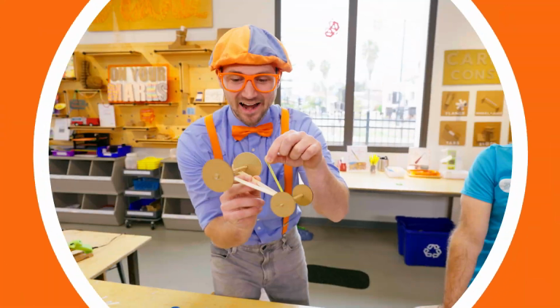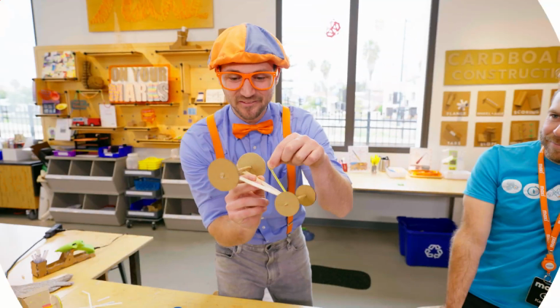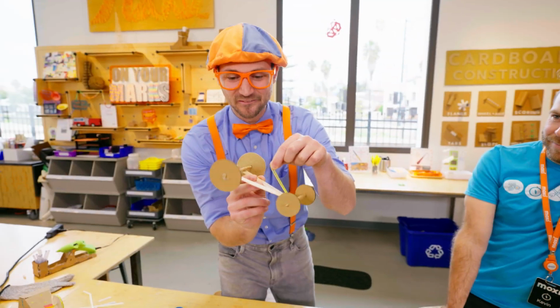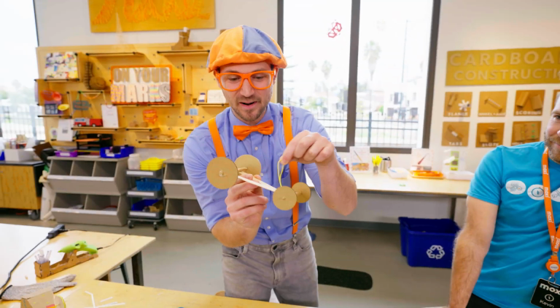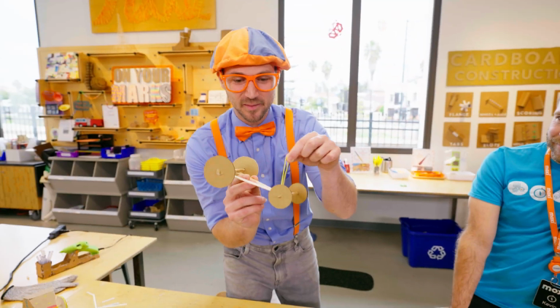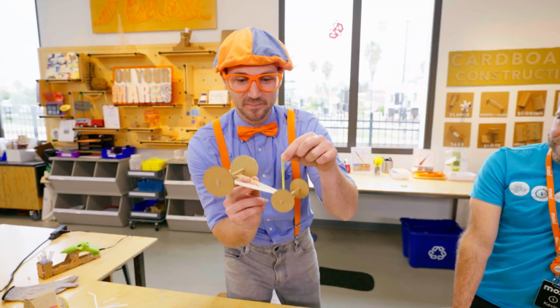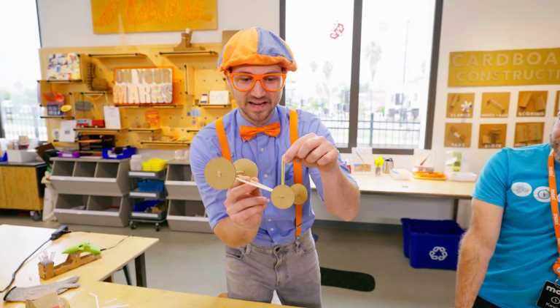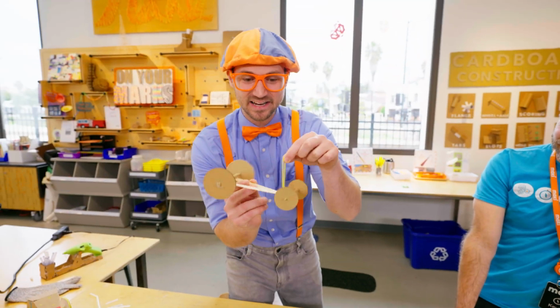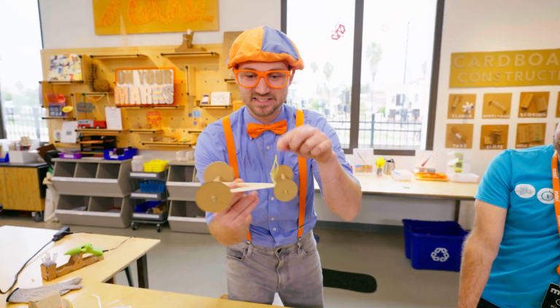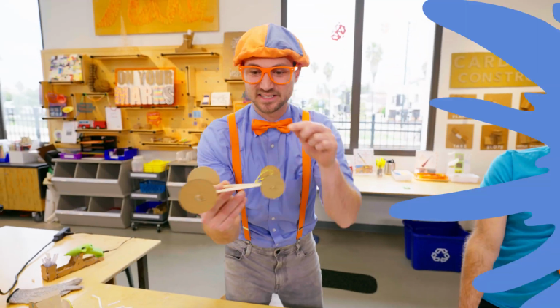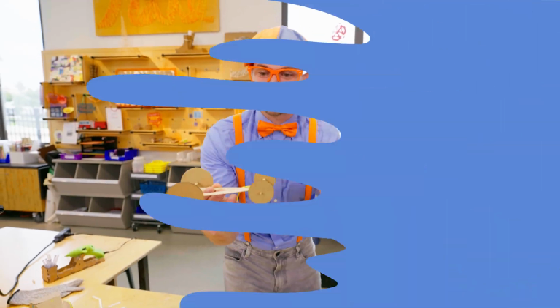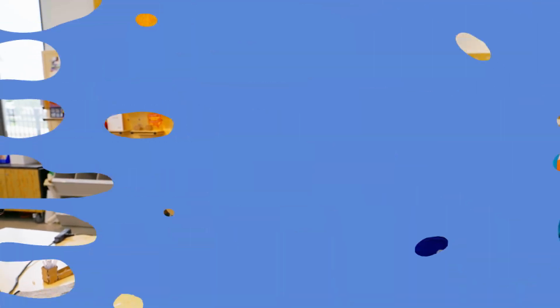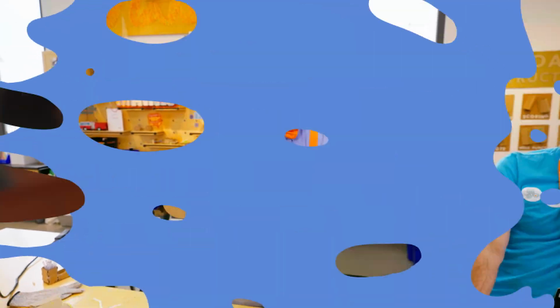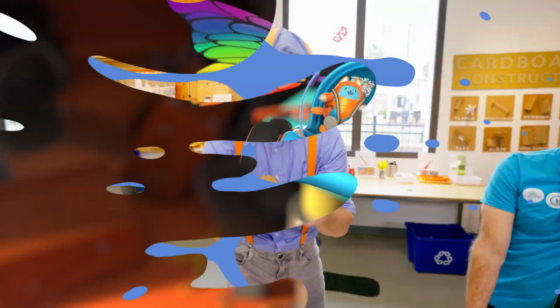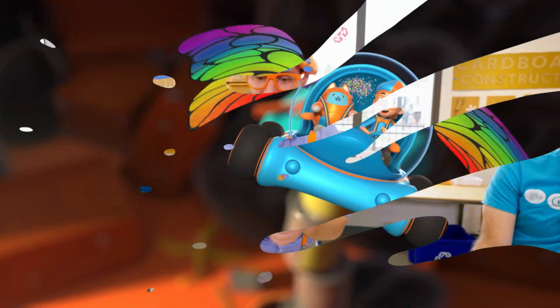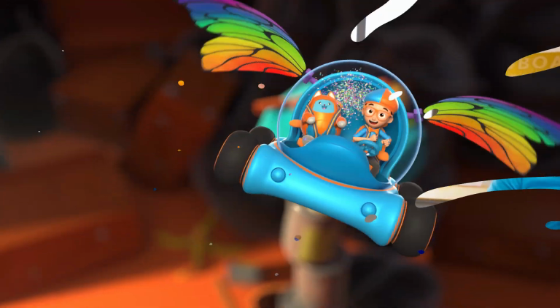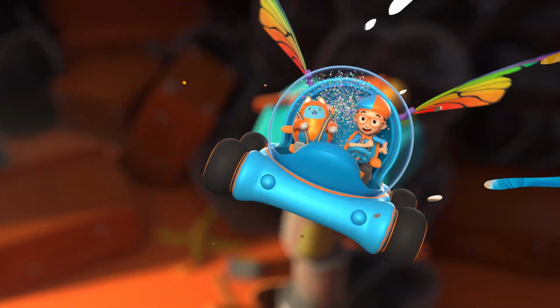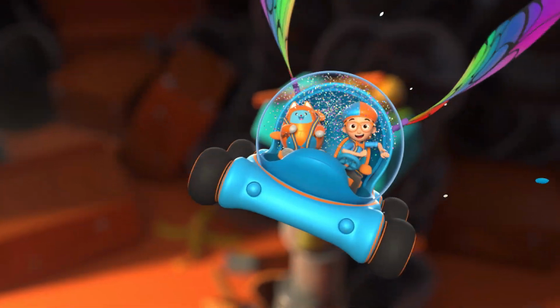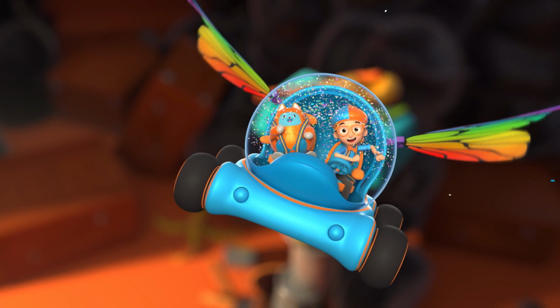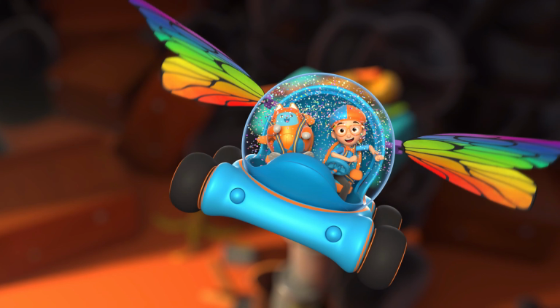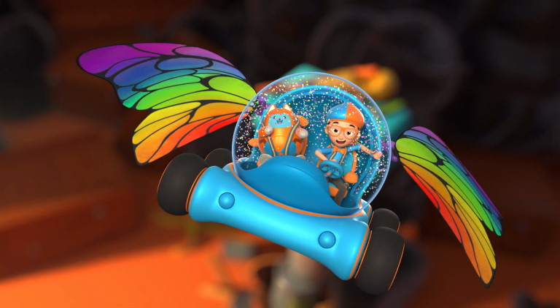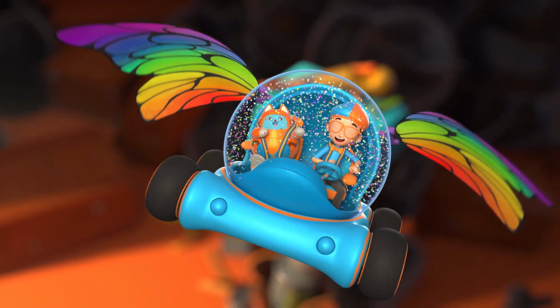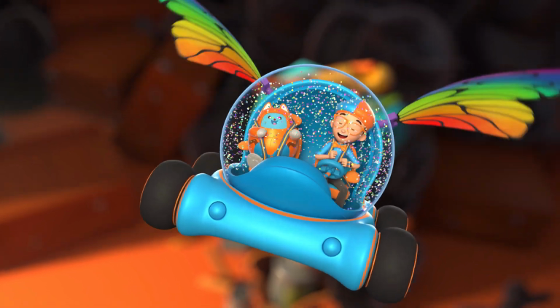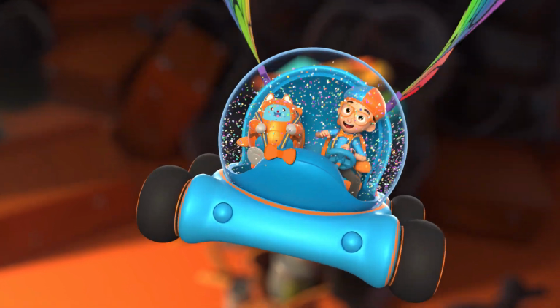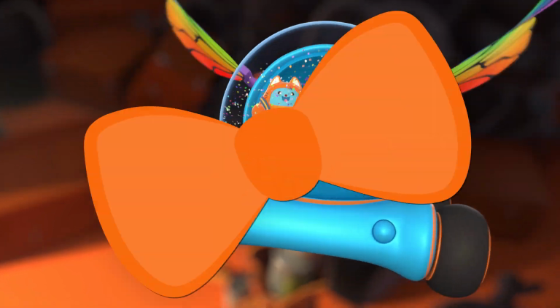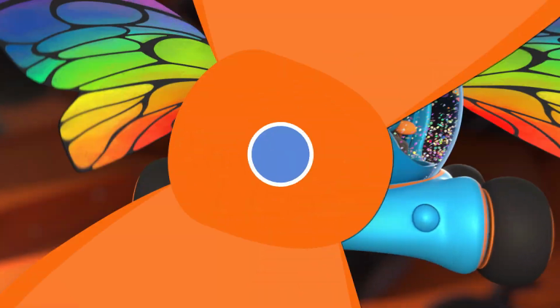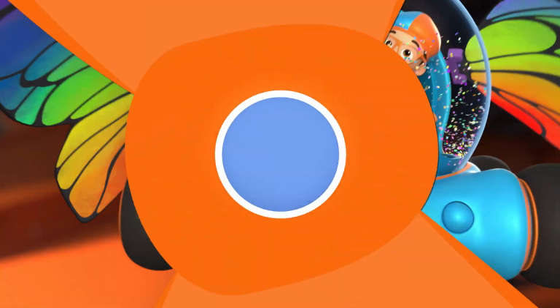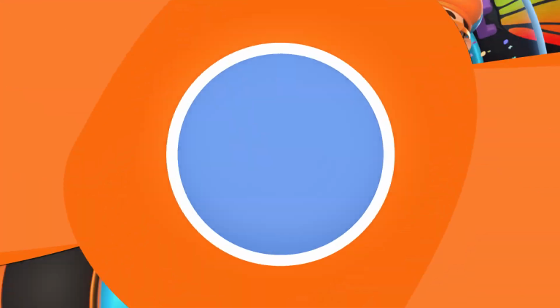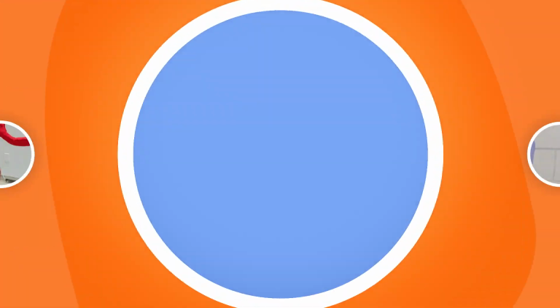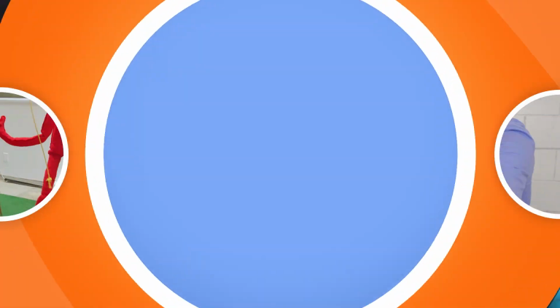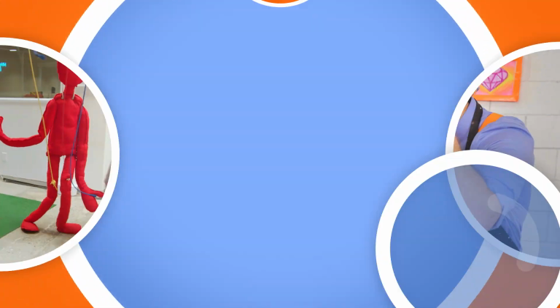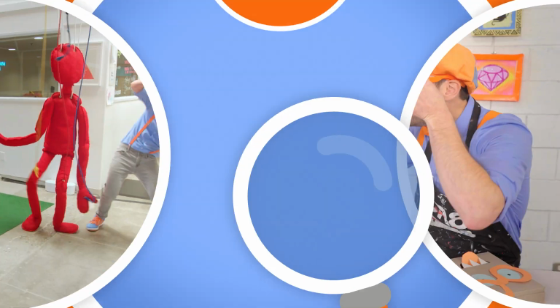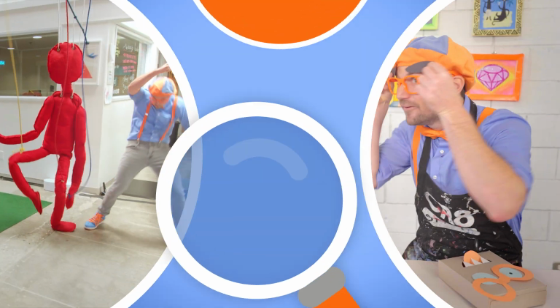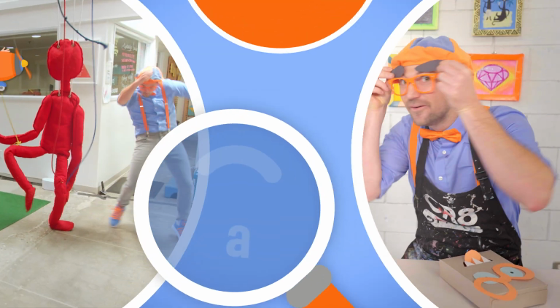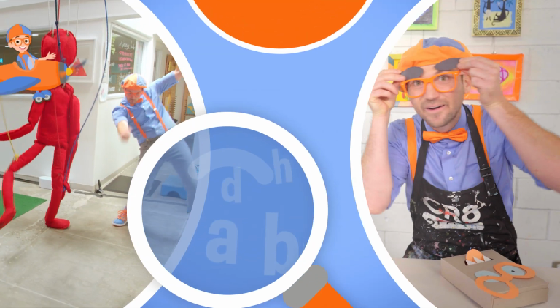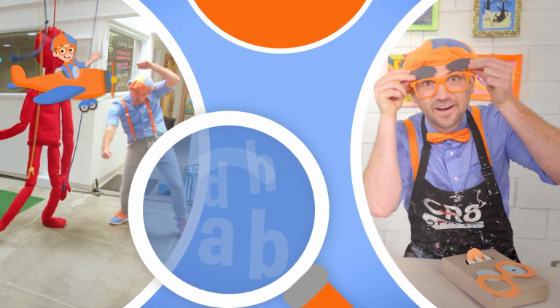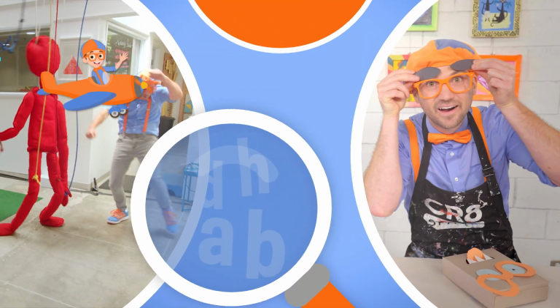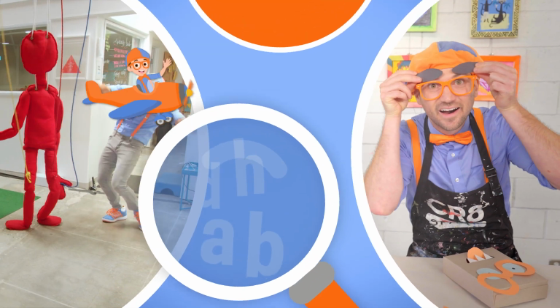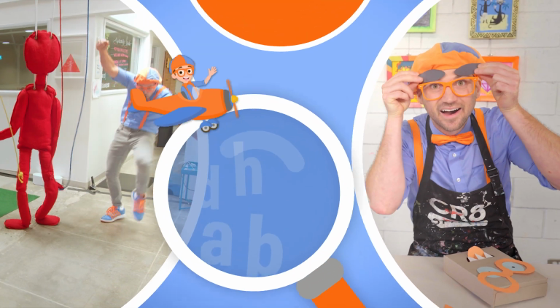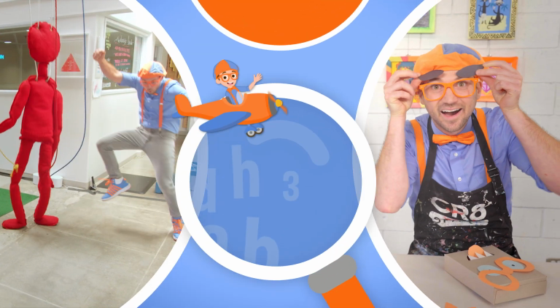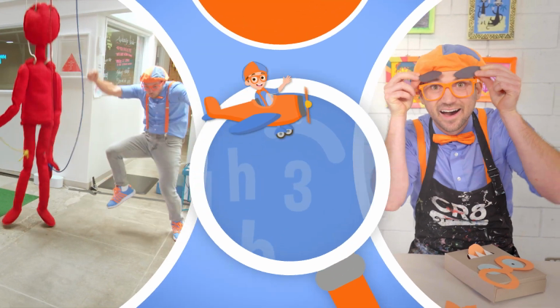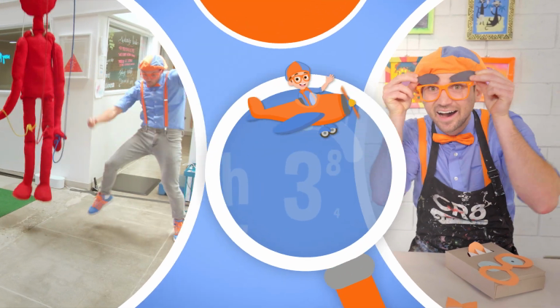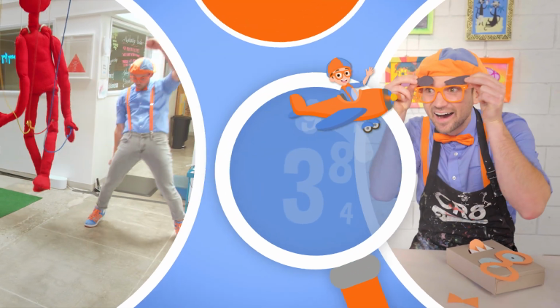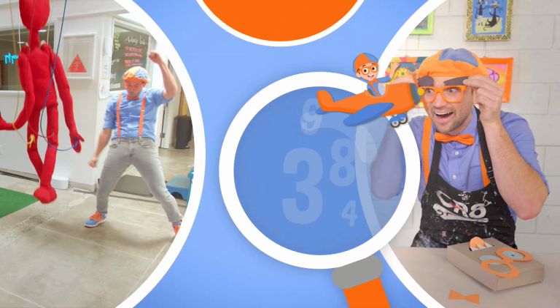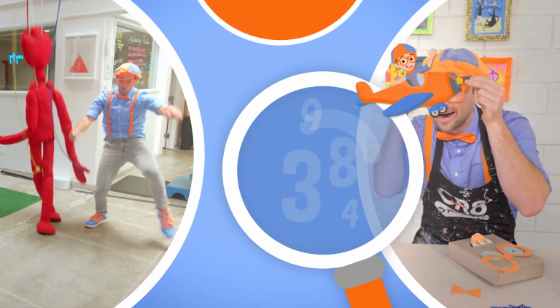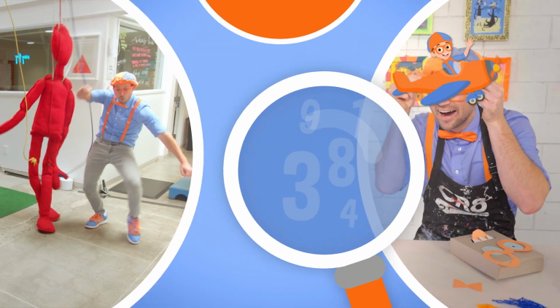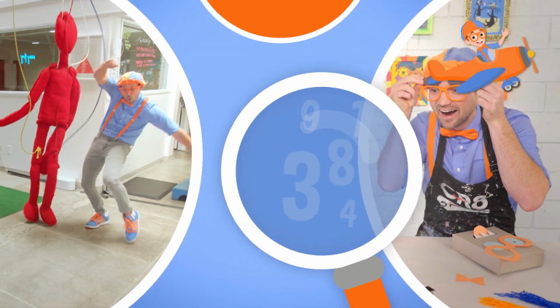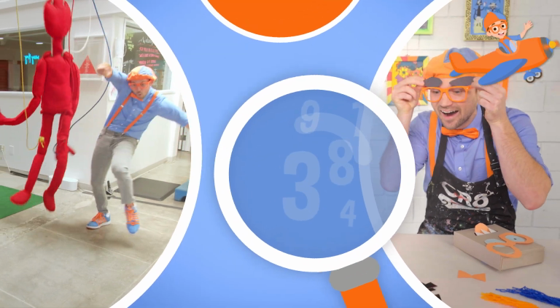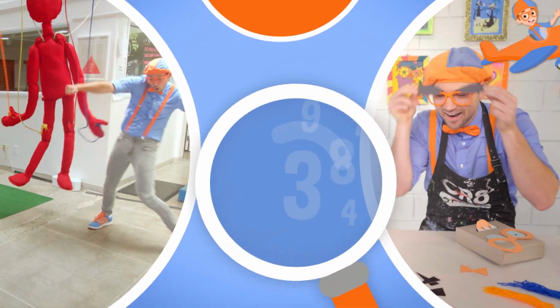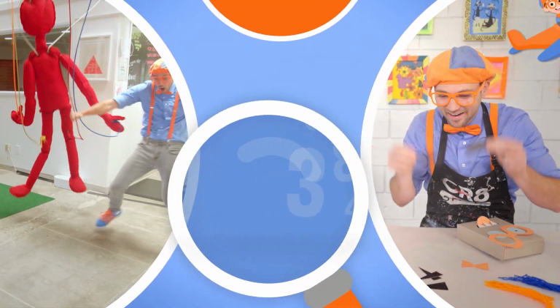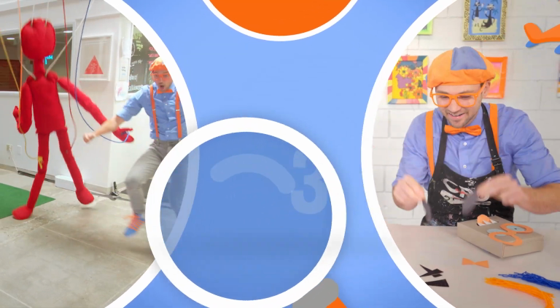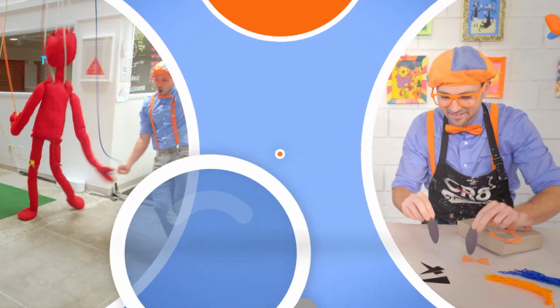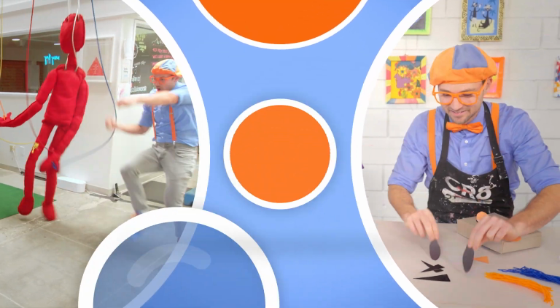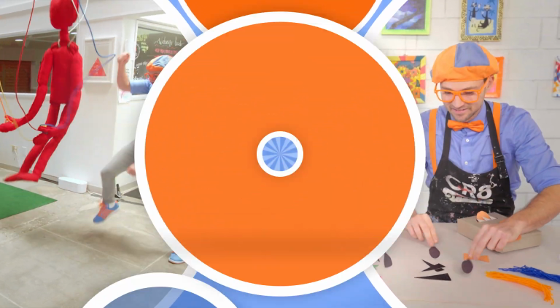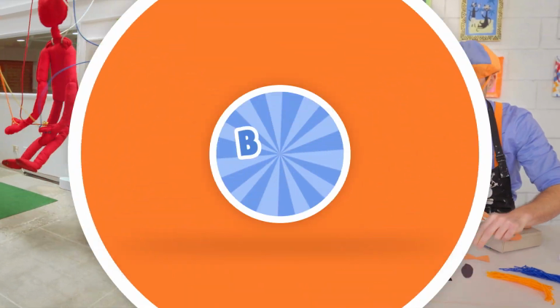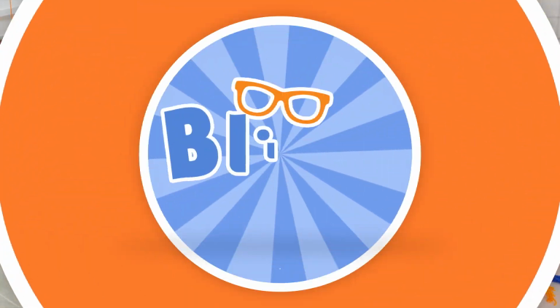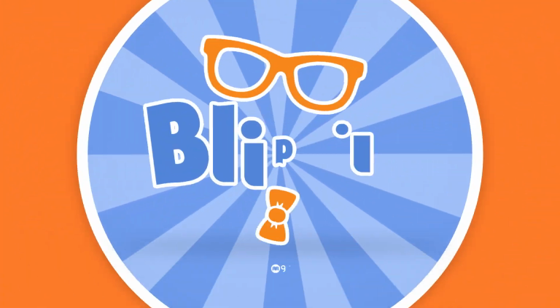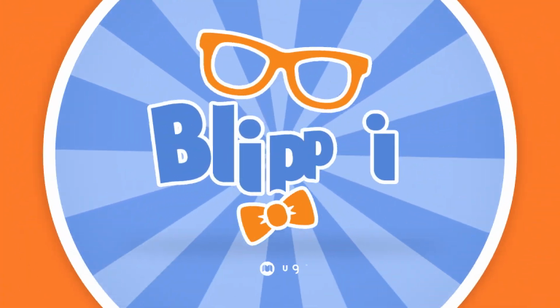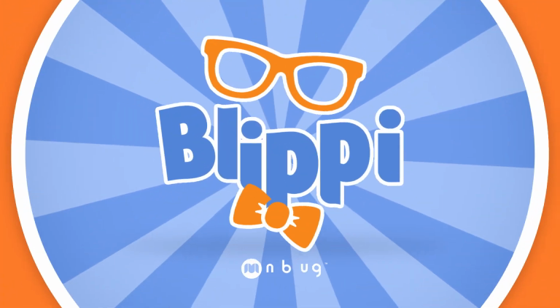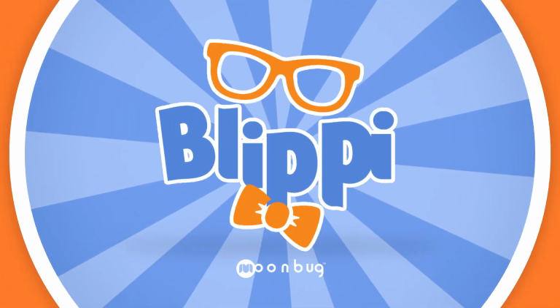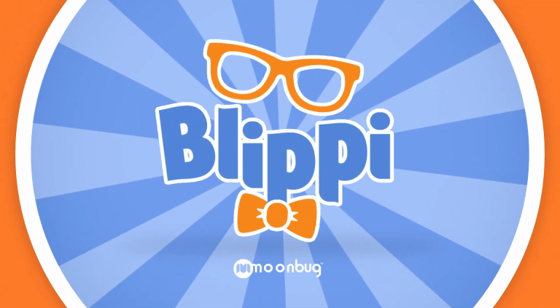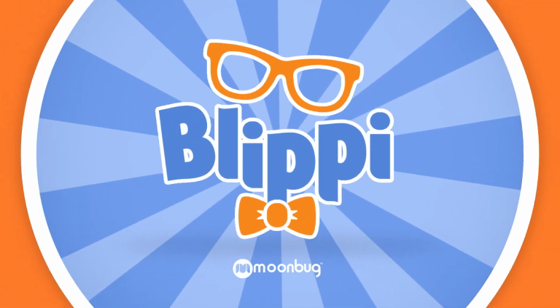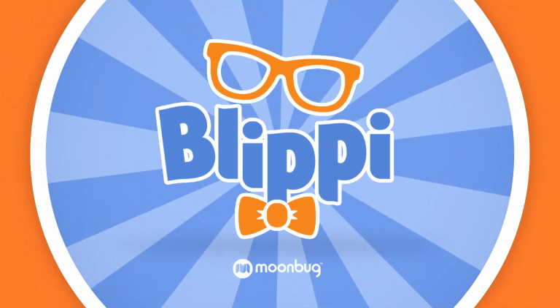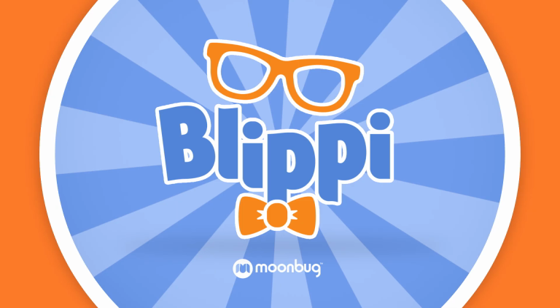Blippi! Blippi! Blippi! So much to learn about, it'll make you want to shout. Blippi!